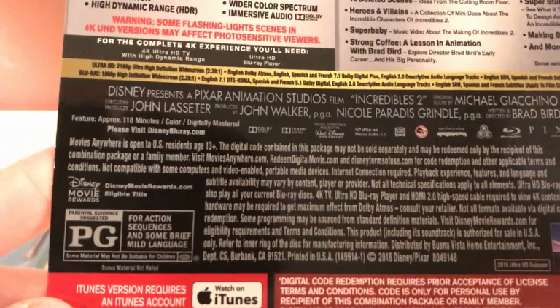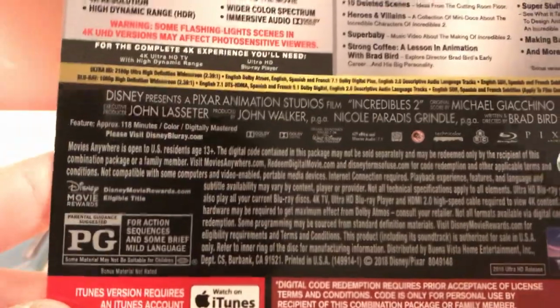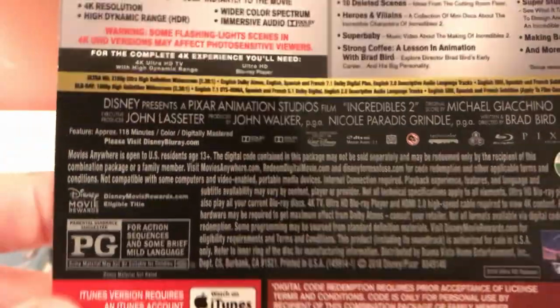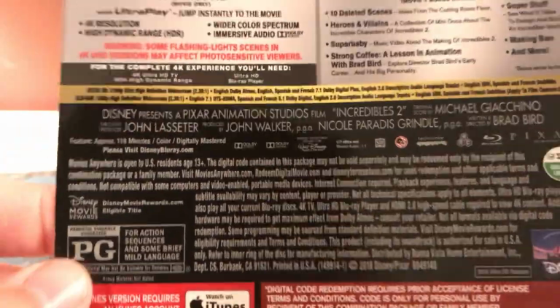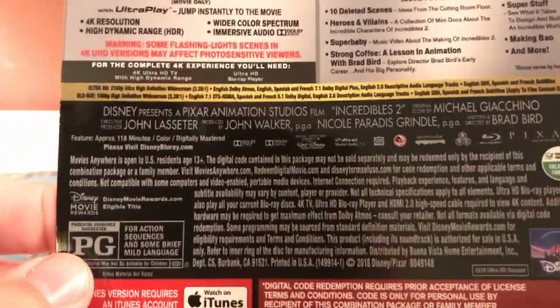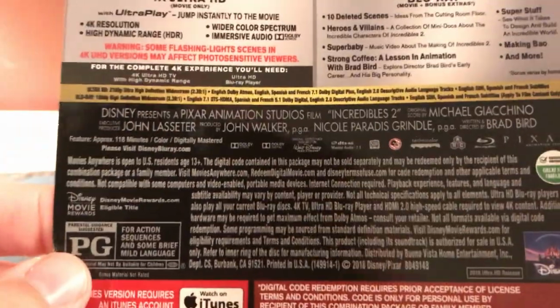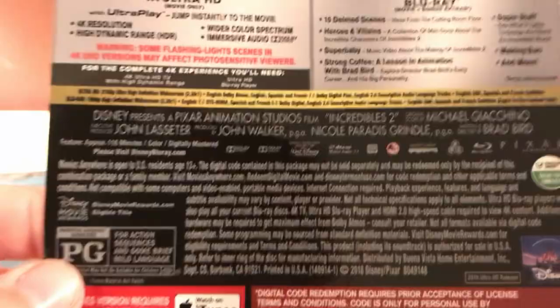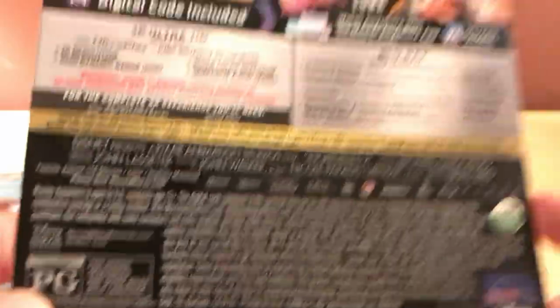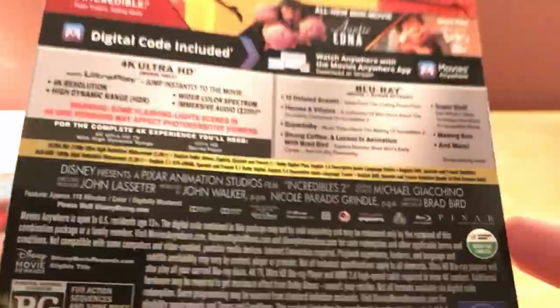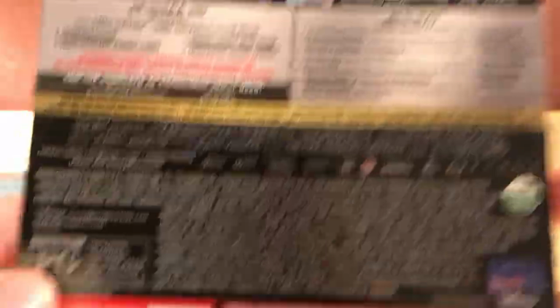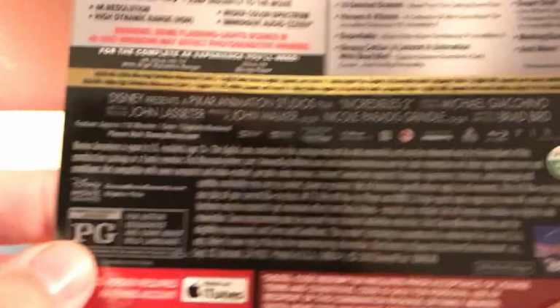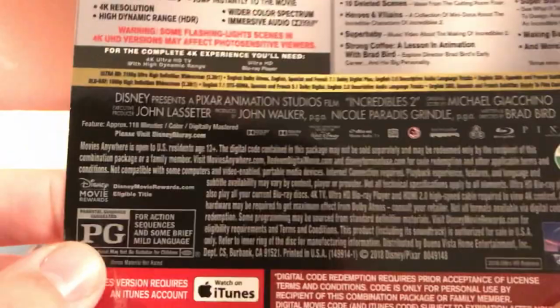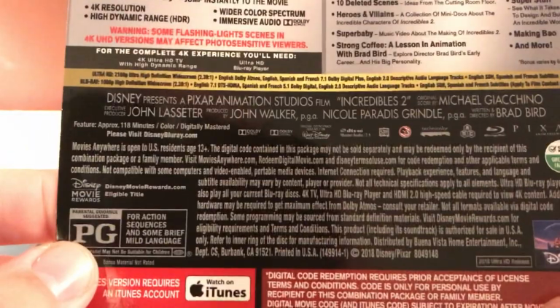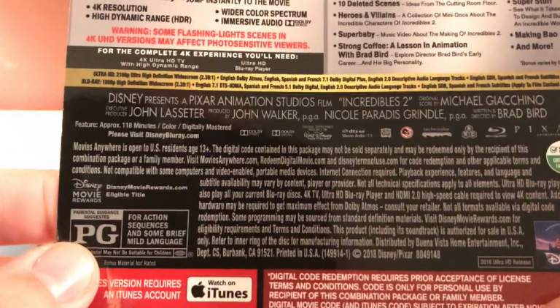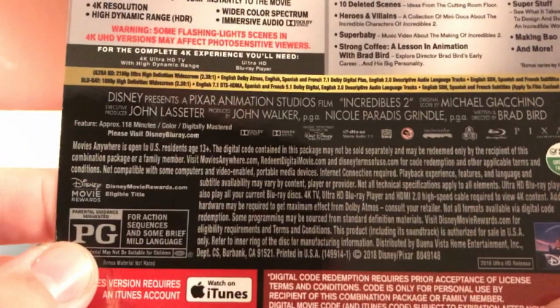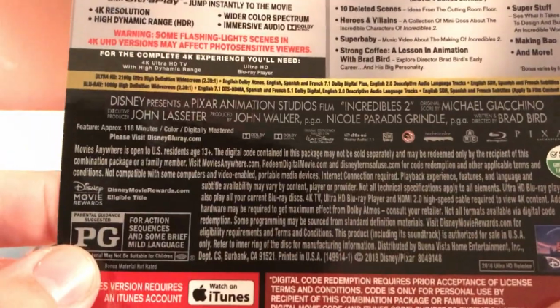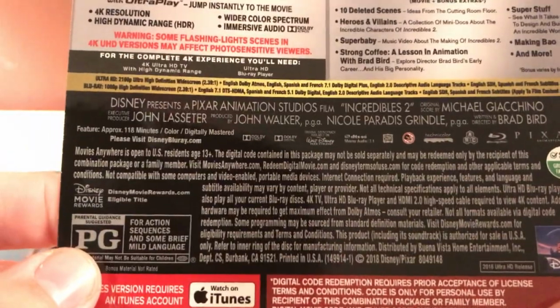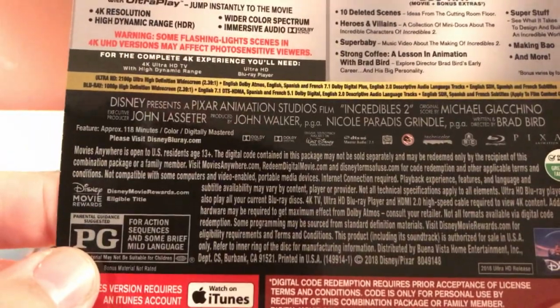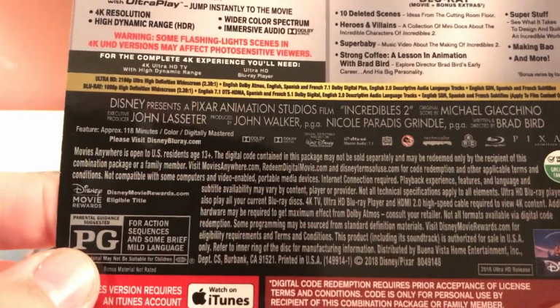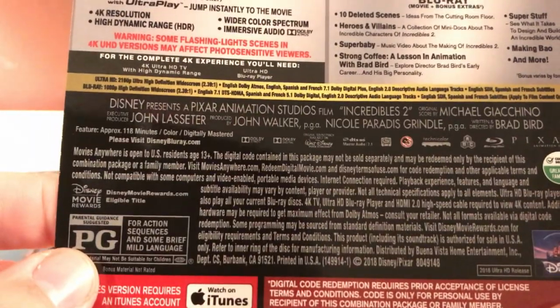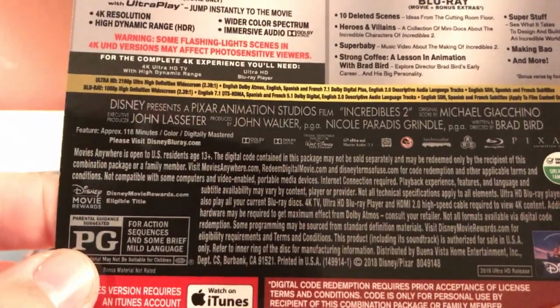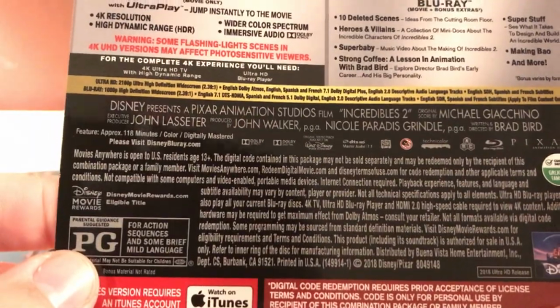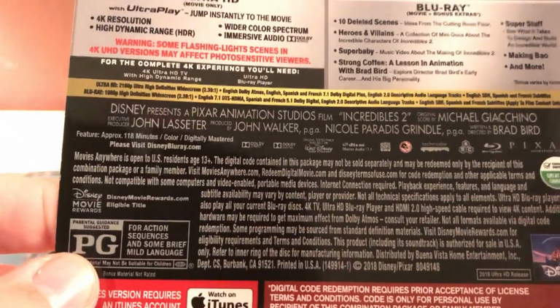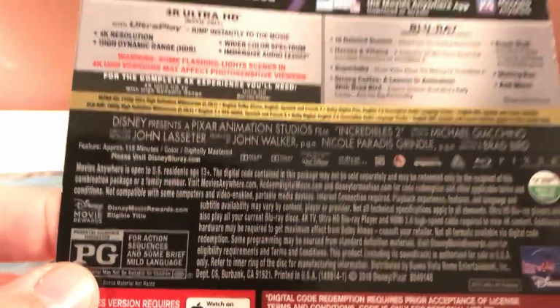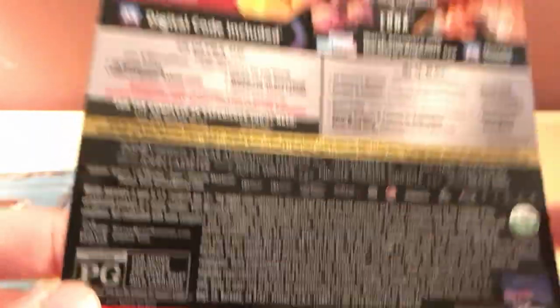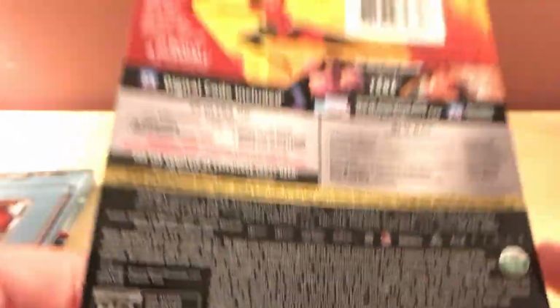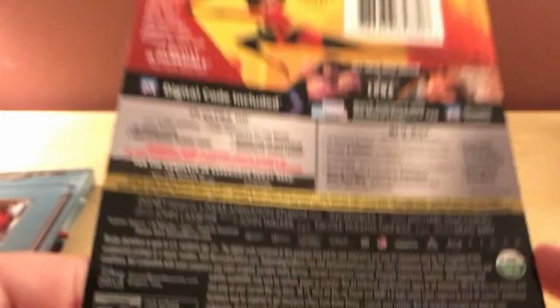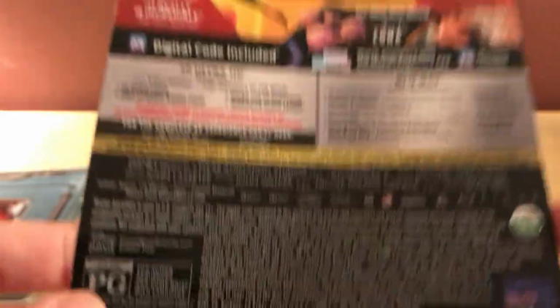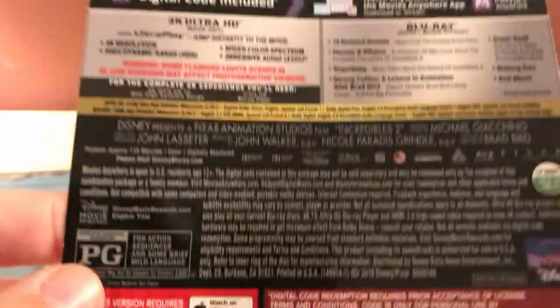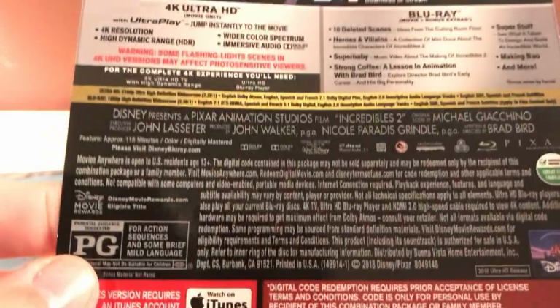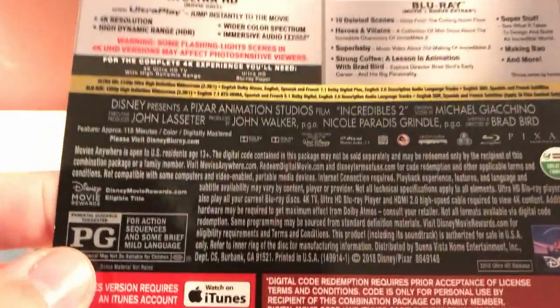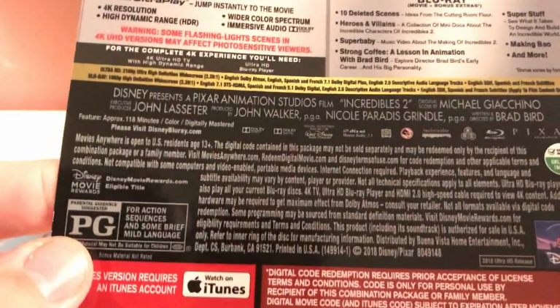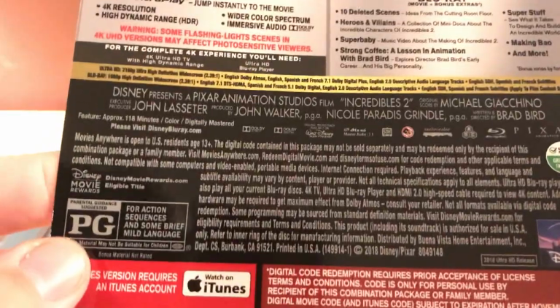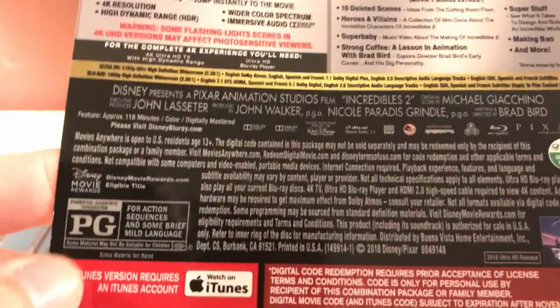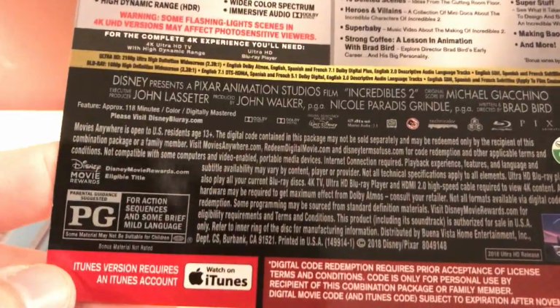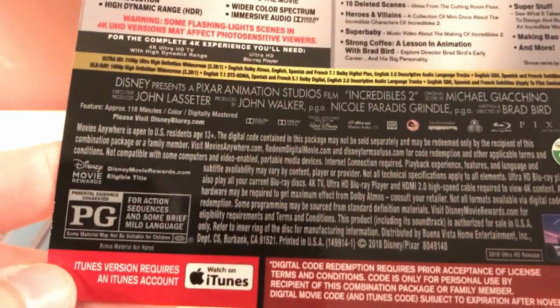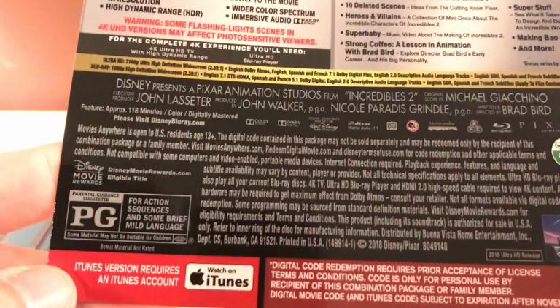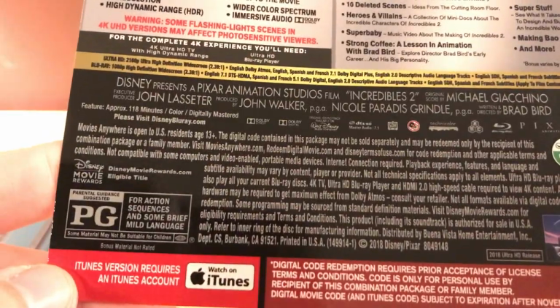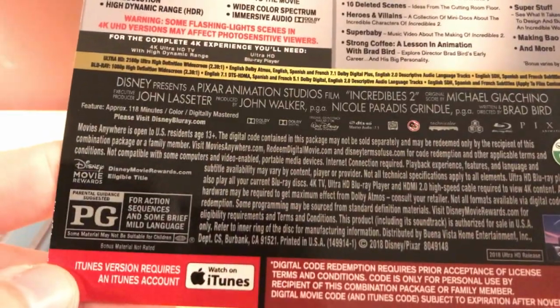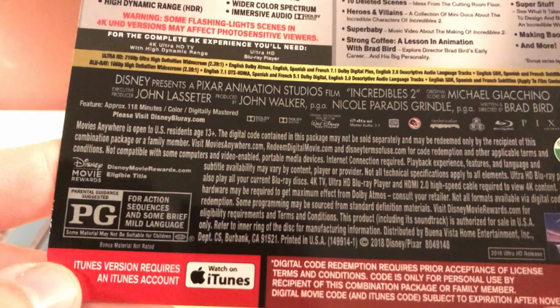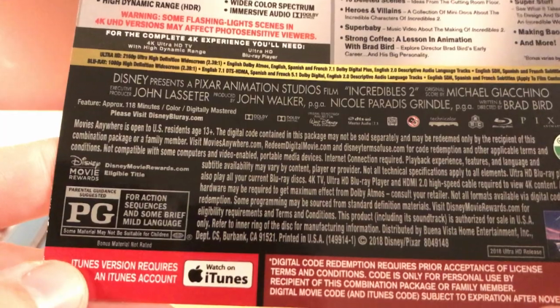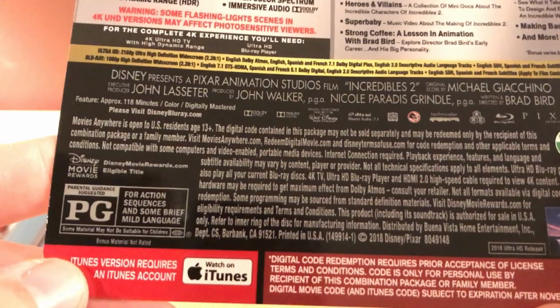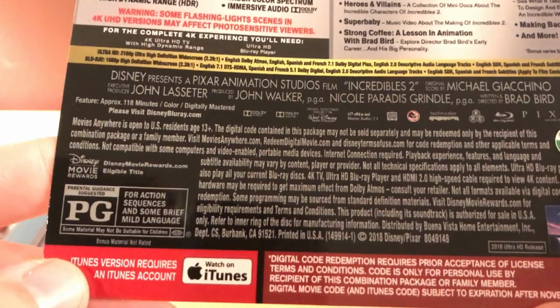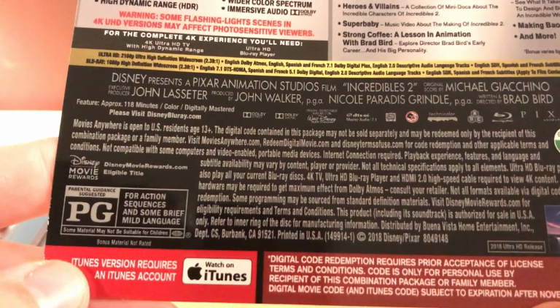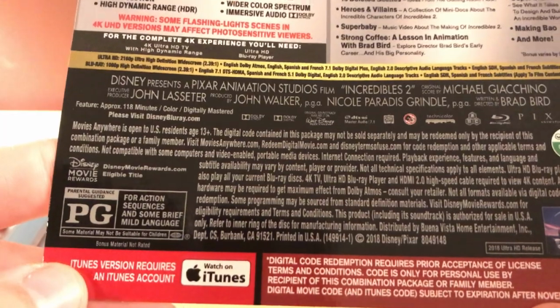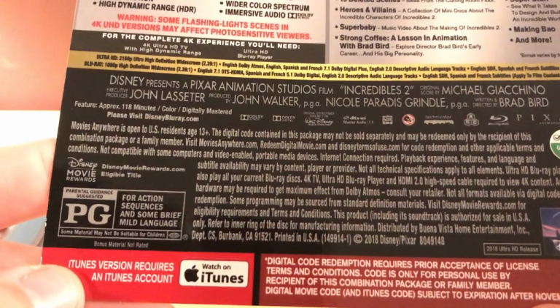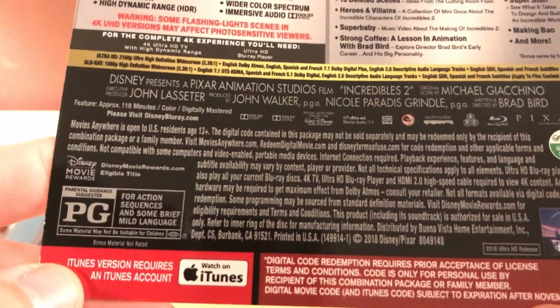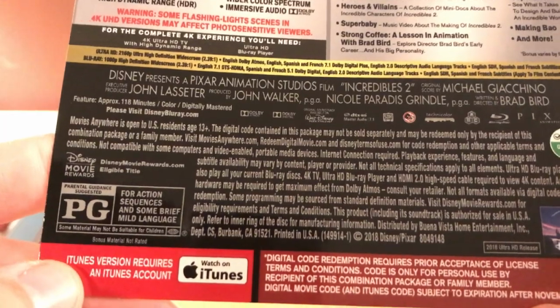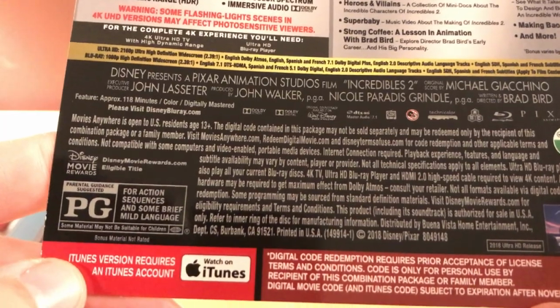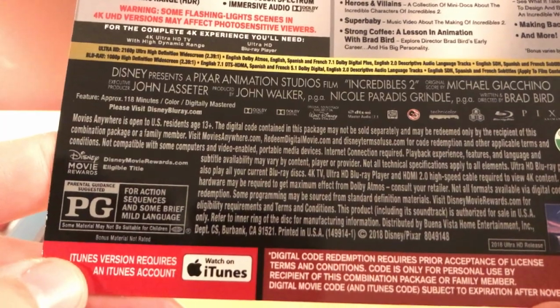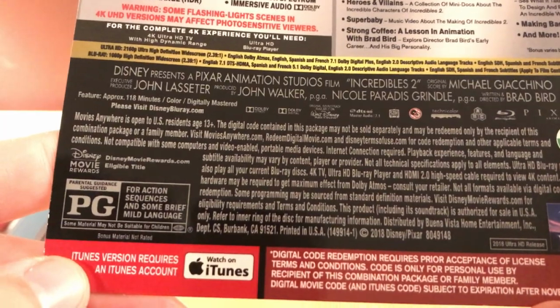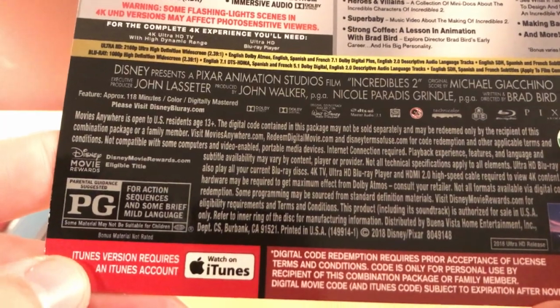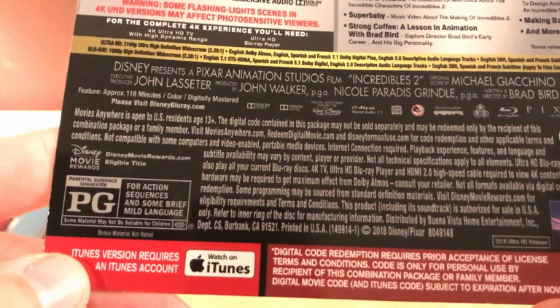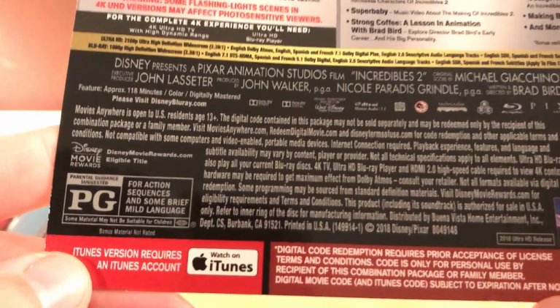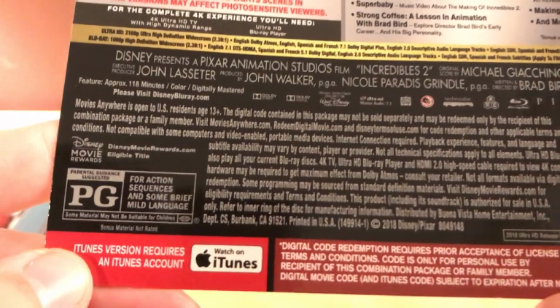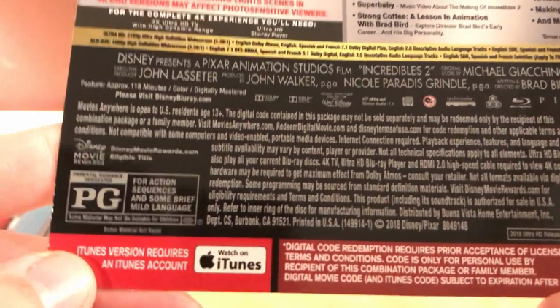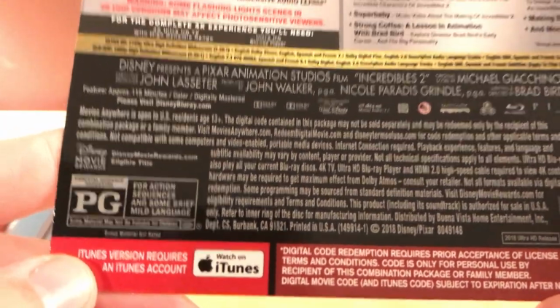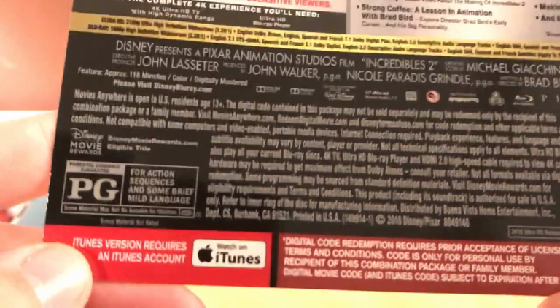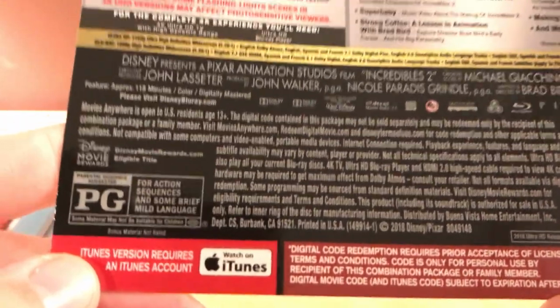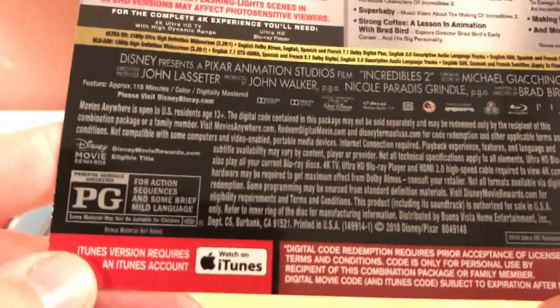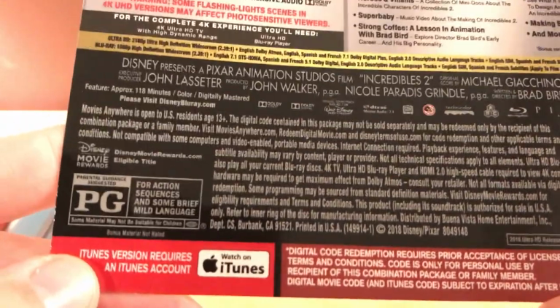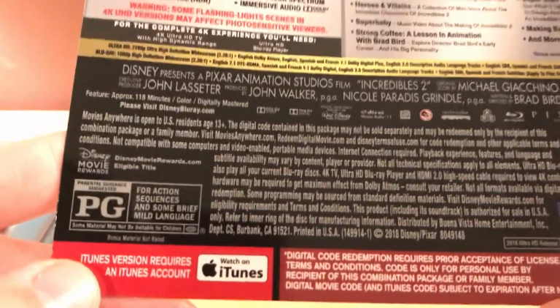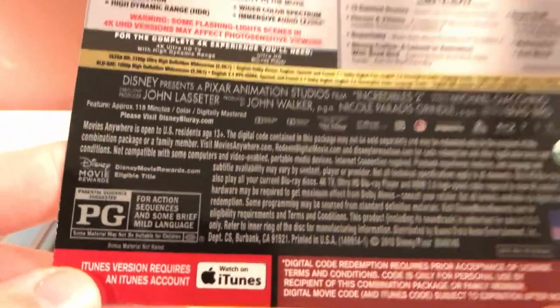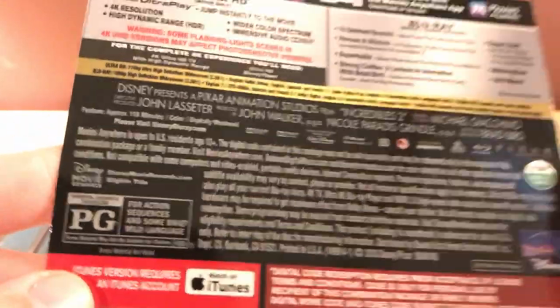And it's PG apparently. I thought it would be PG-13, but I guess not. iTunes version requires an iTunes account — well, yeah, why wouldn't it?